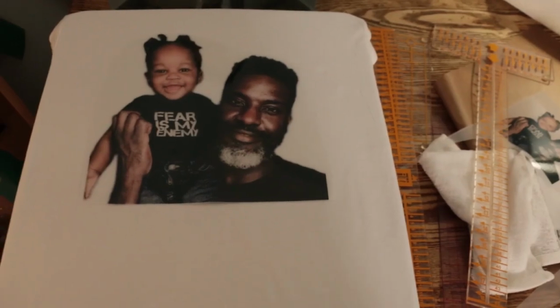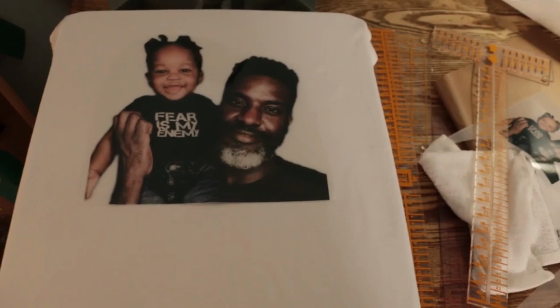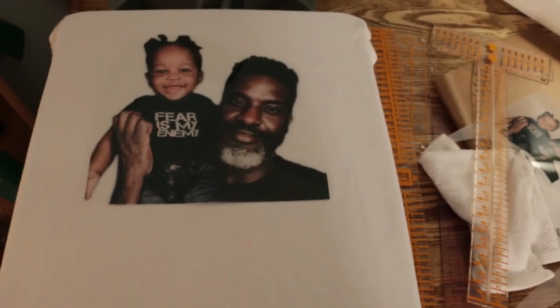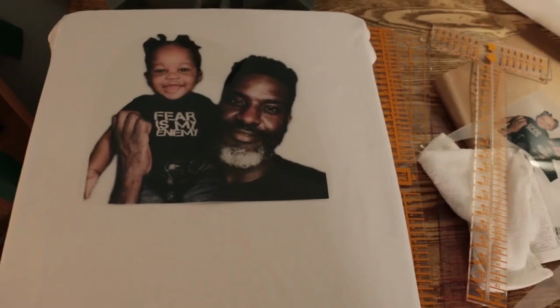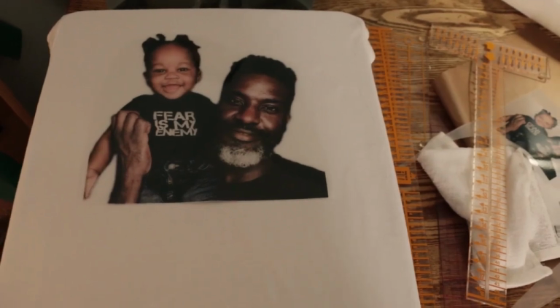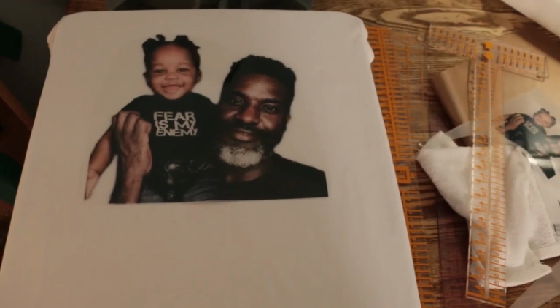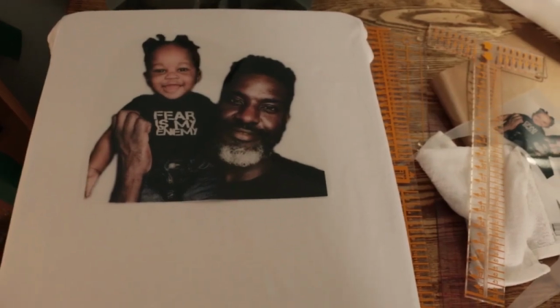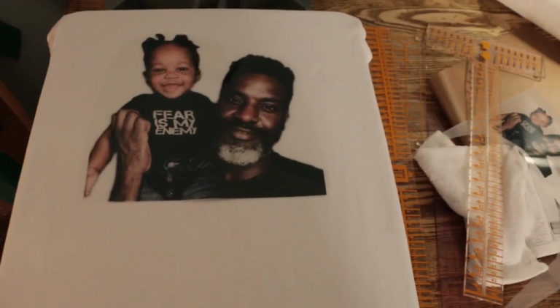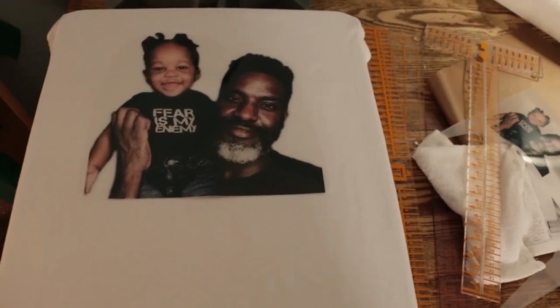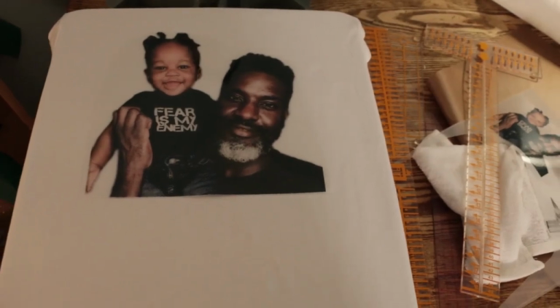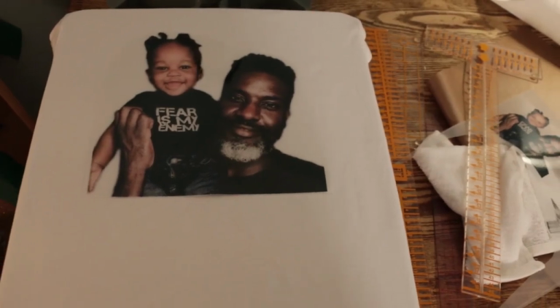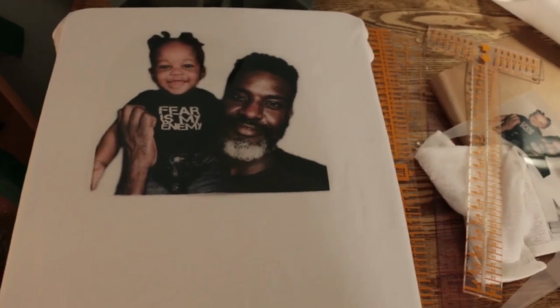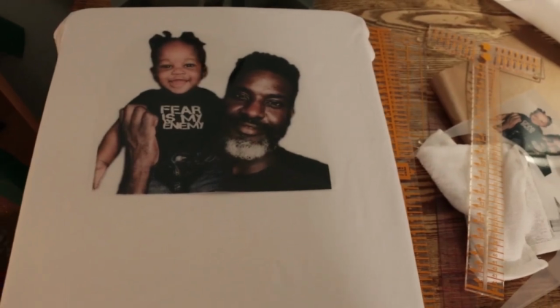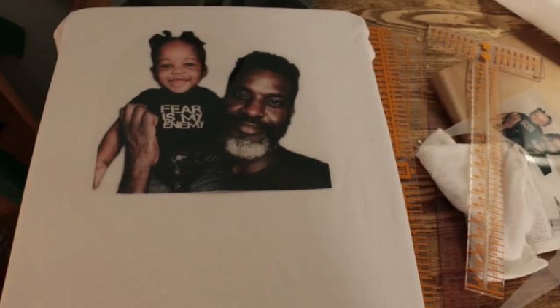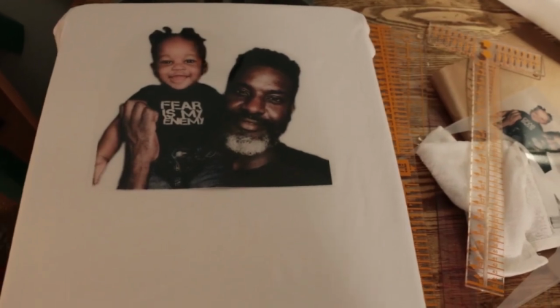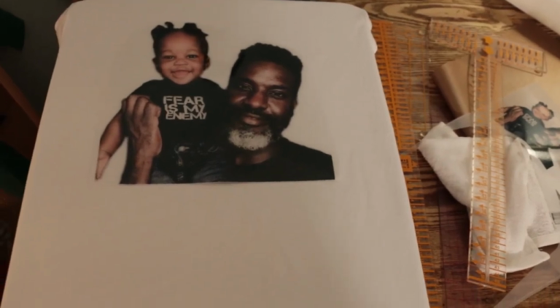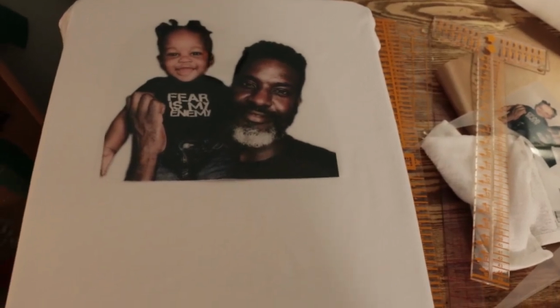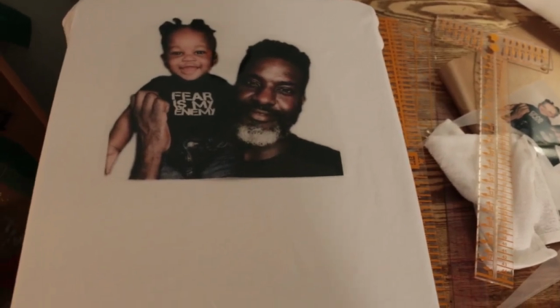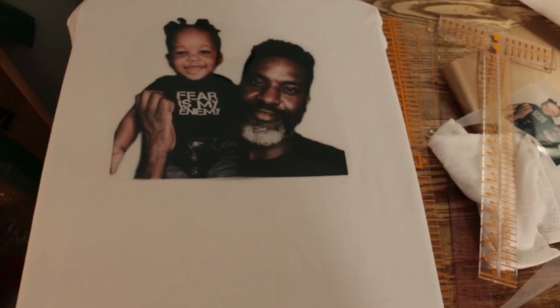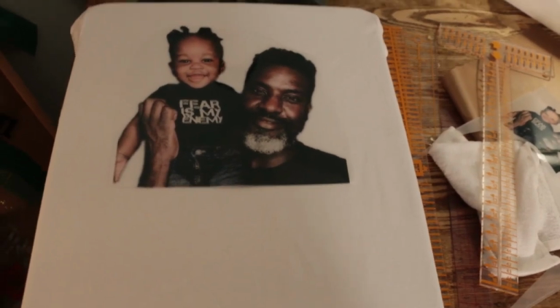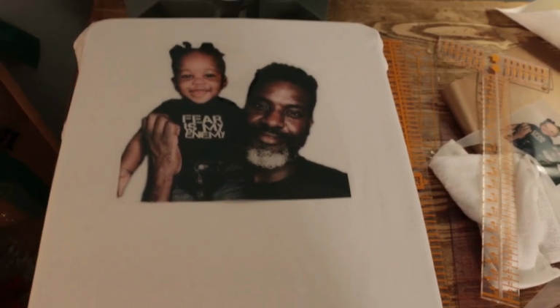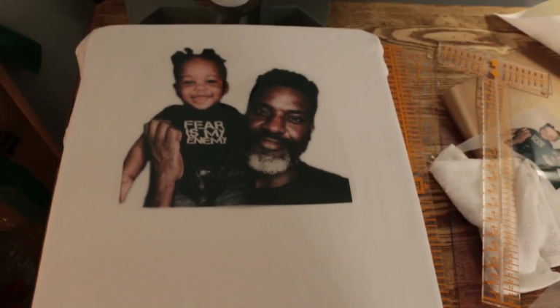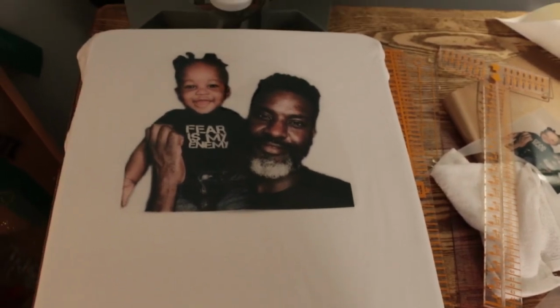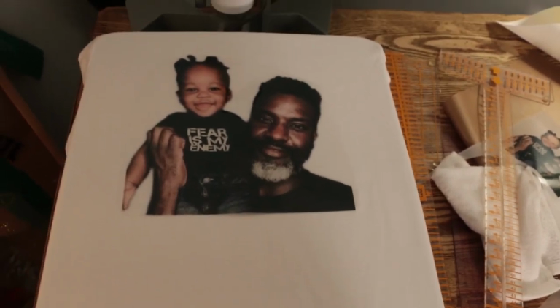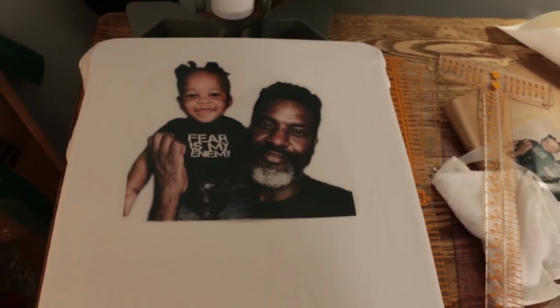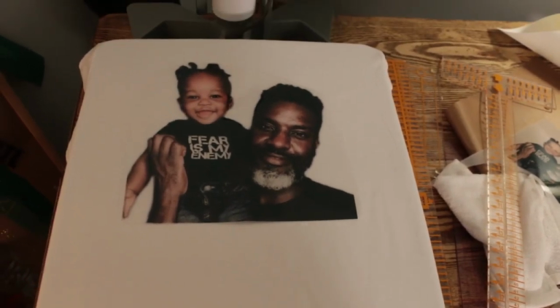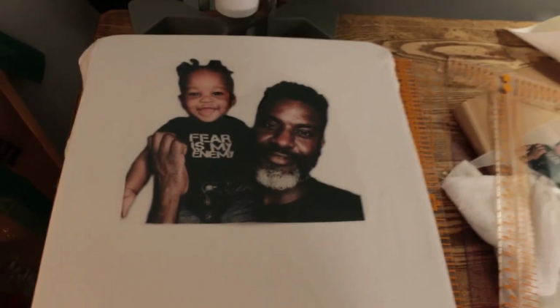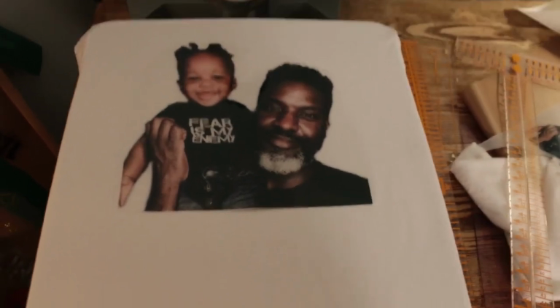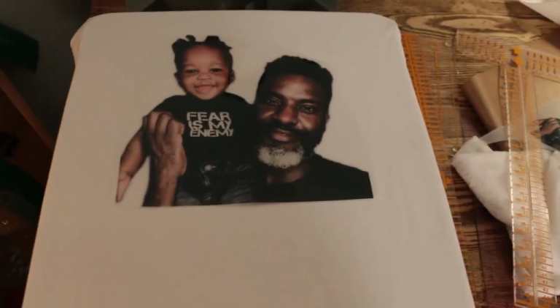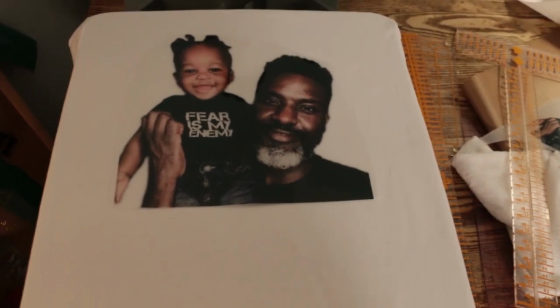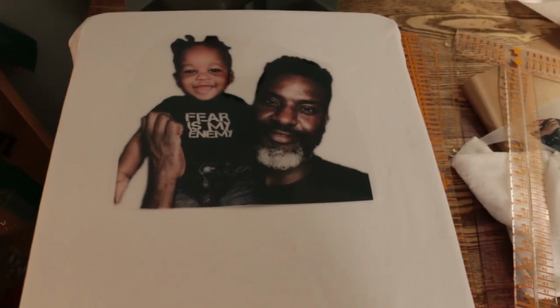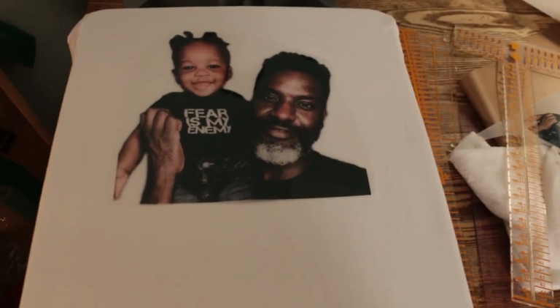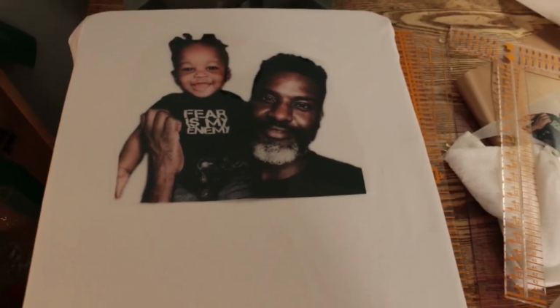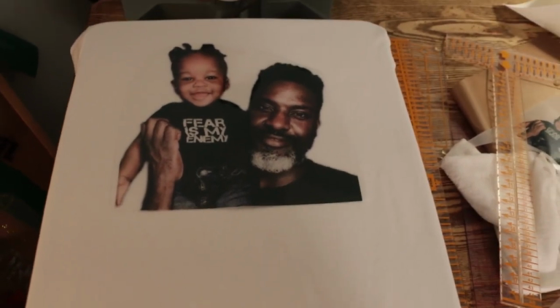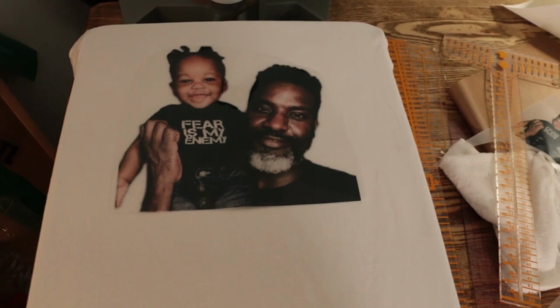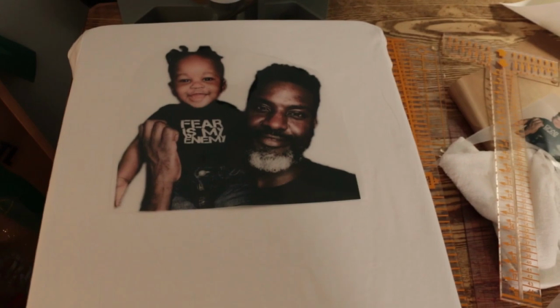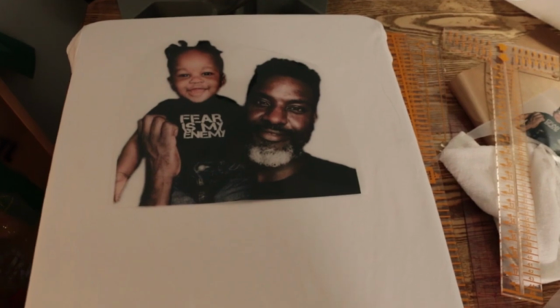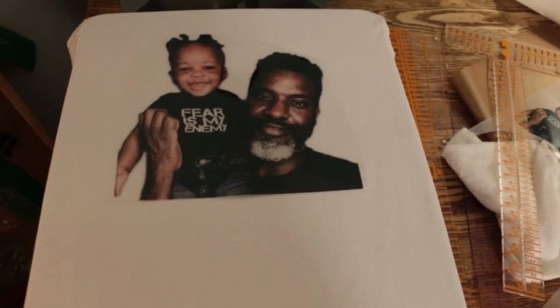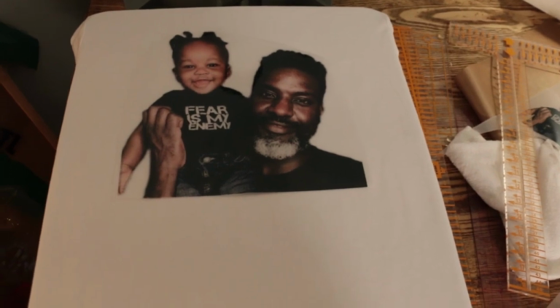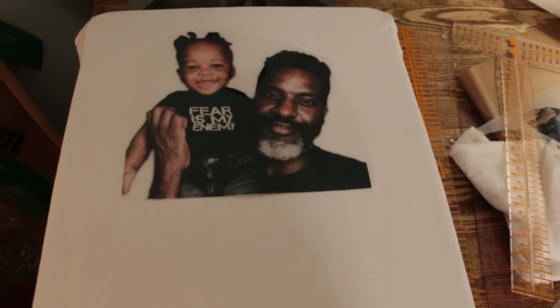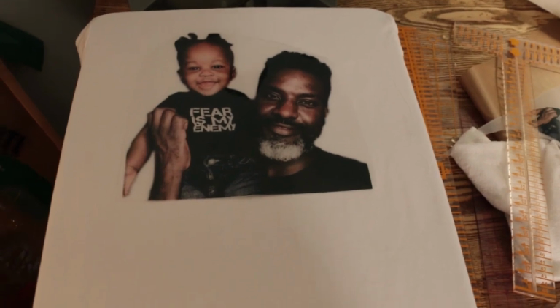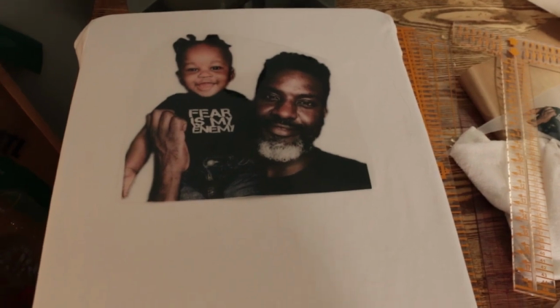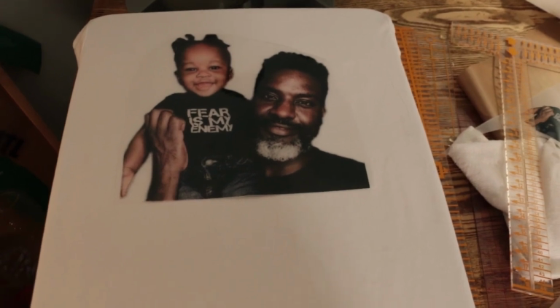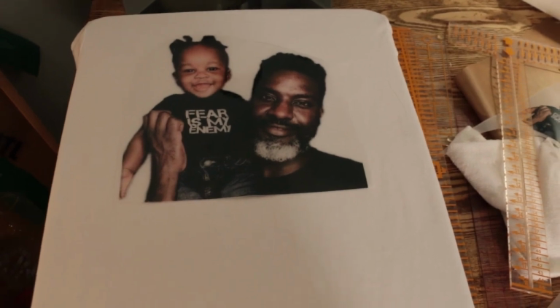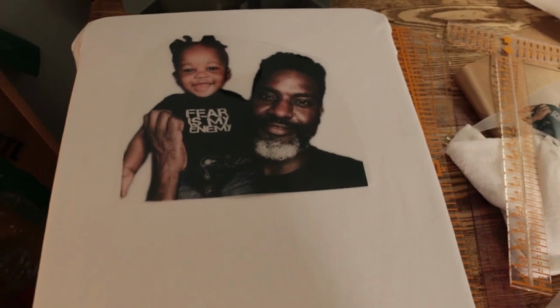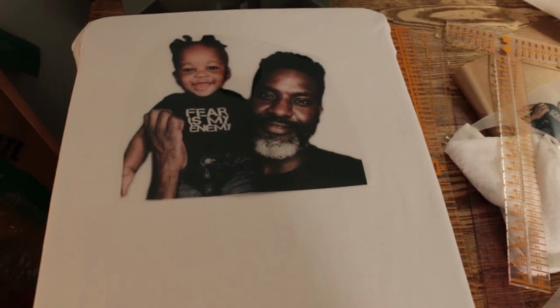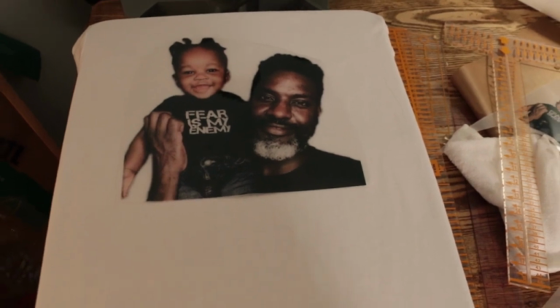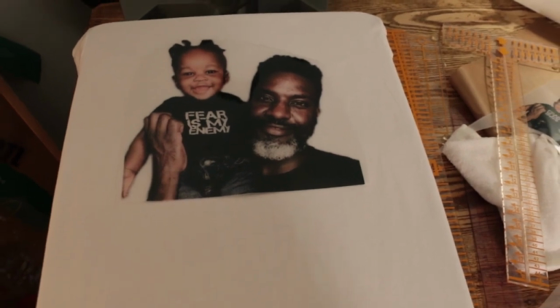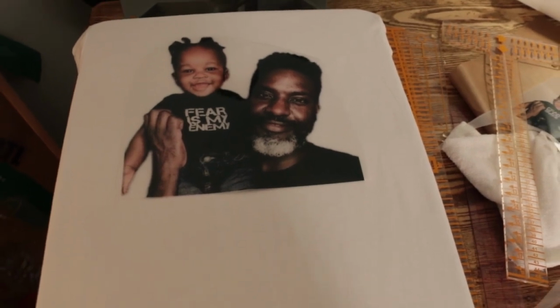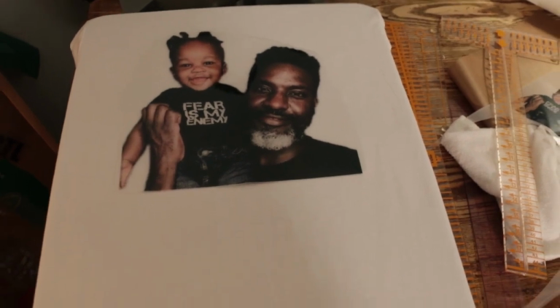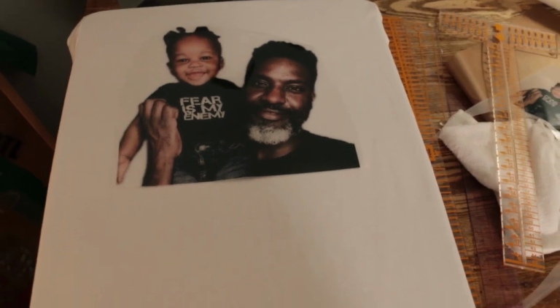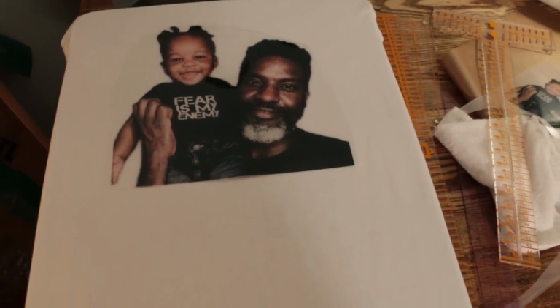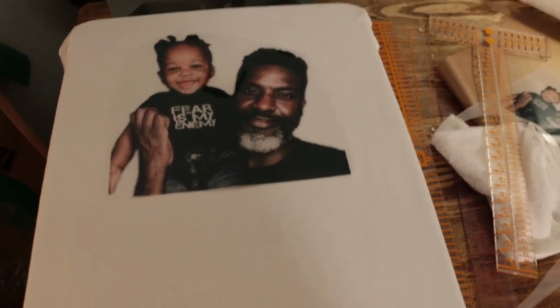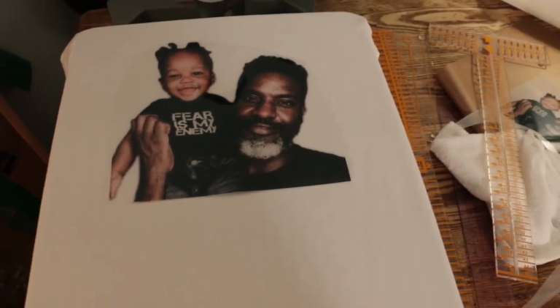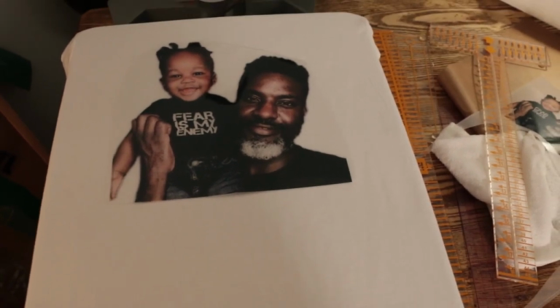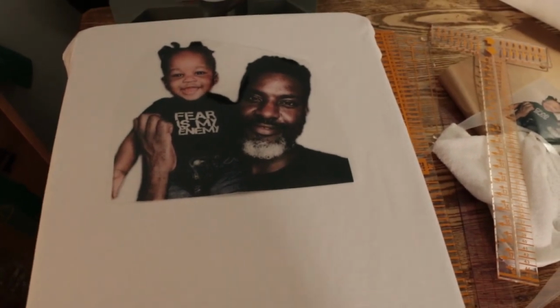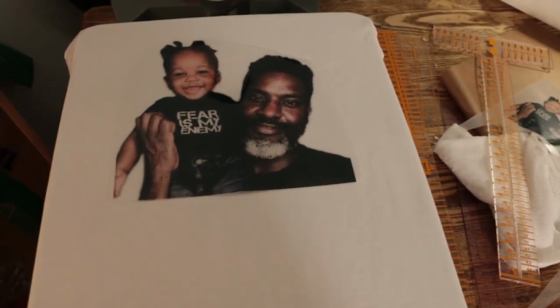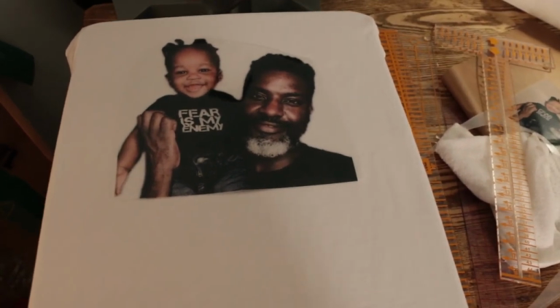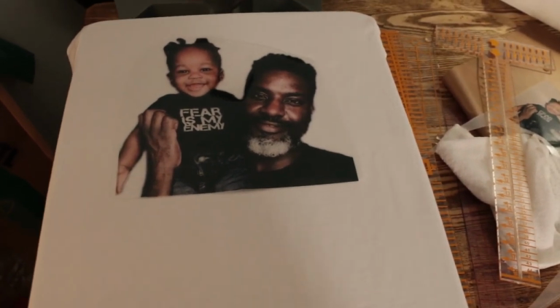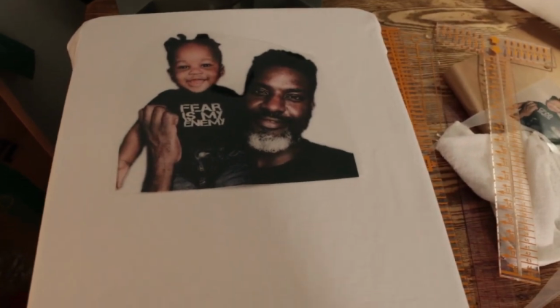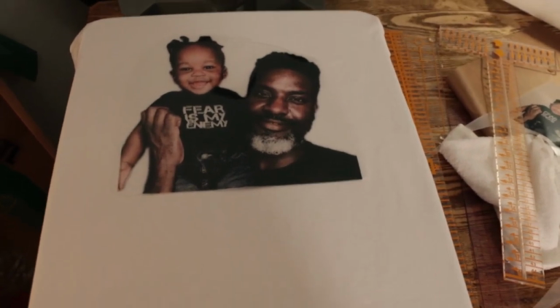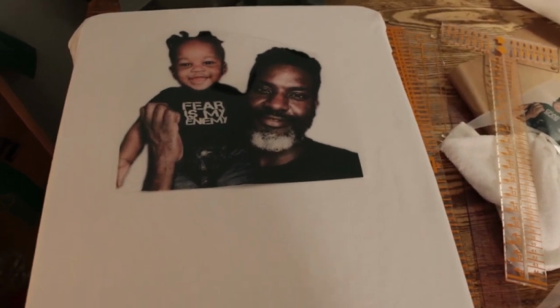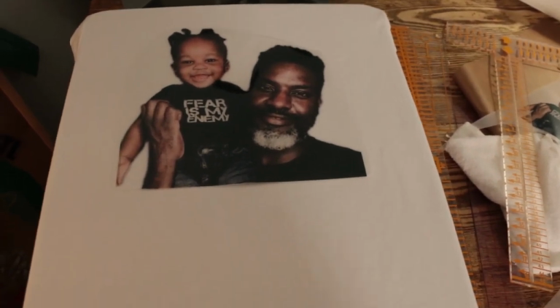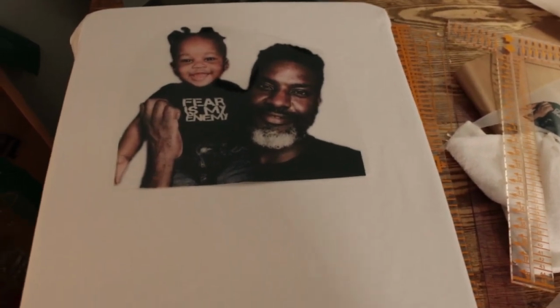I've got my shirt lined up like I want it. I'll press it at 15 seconds at 320 degrees.